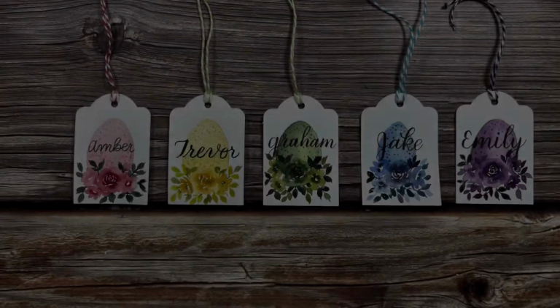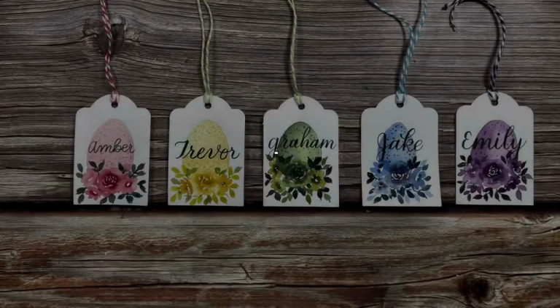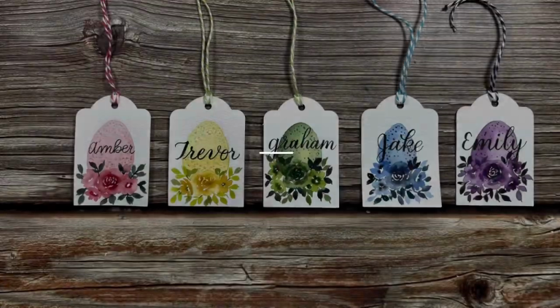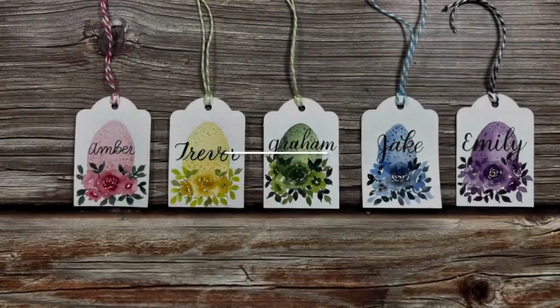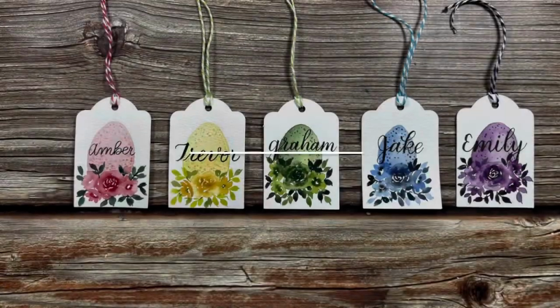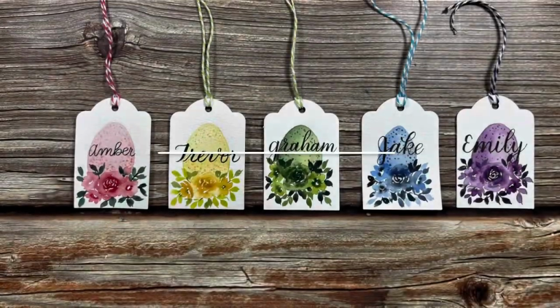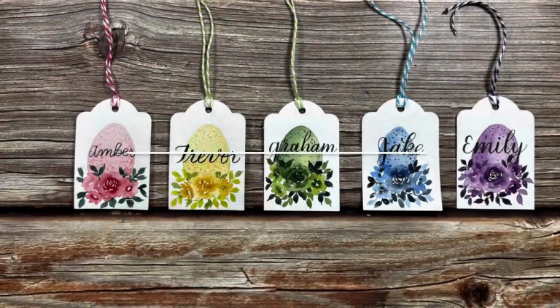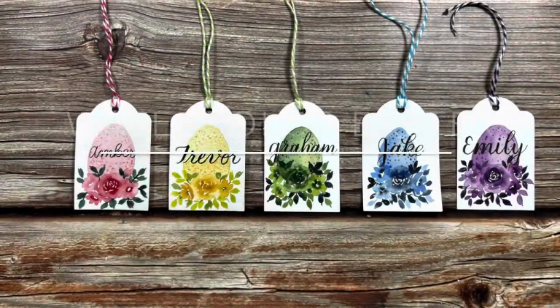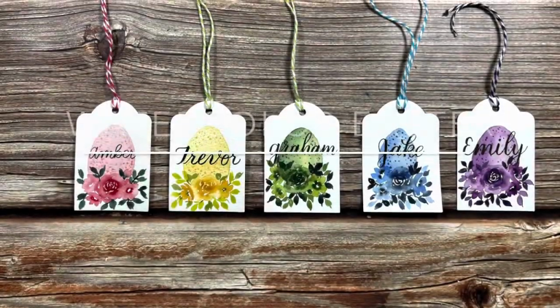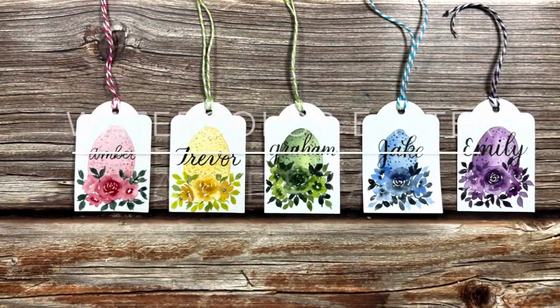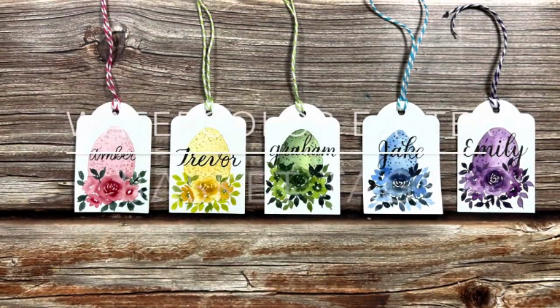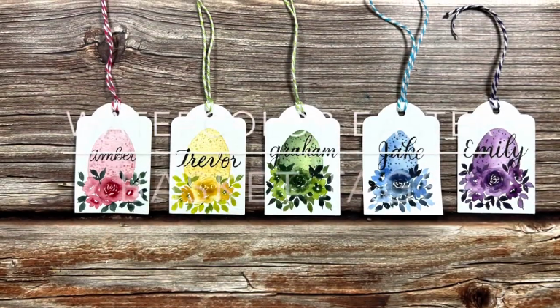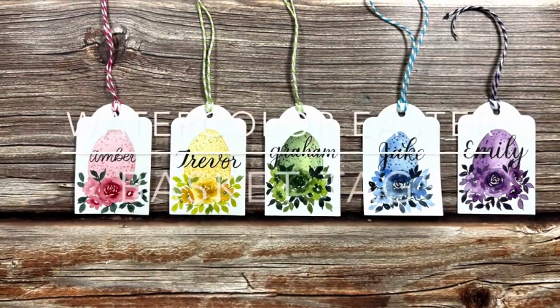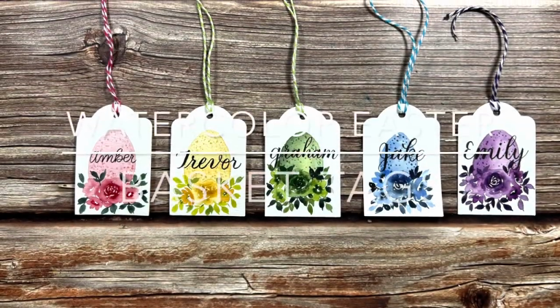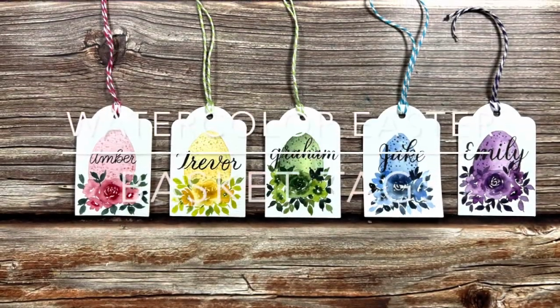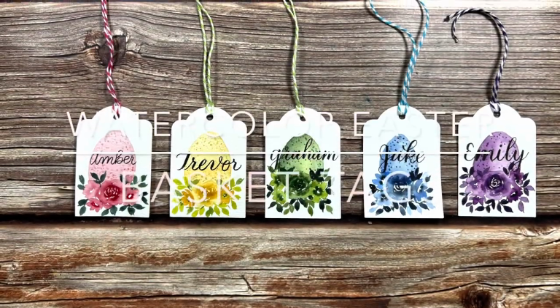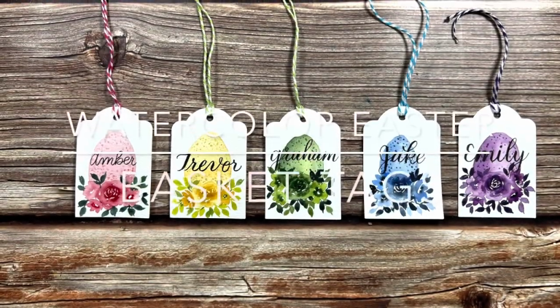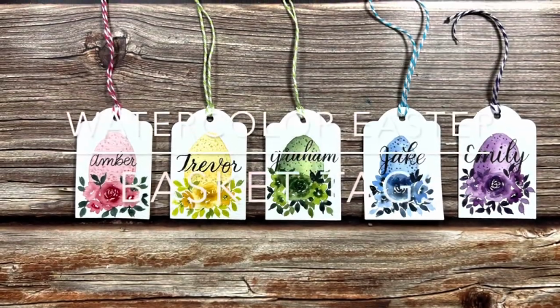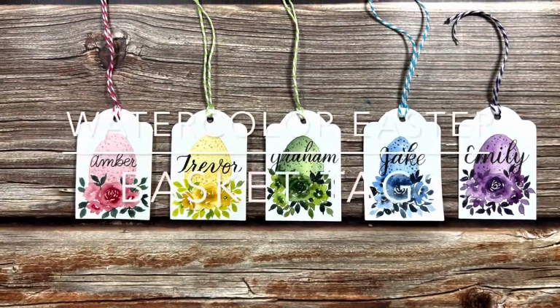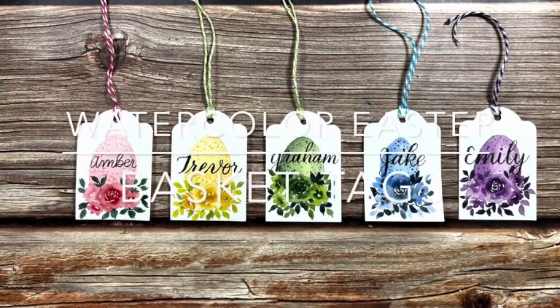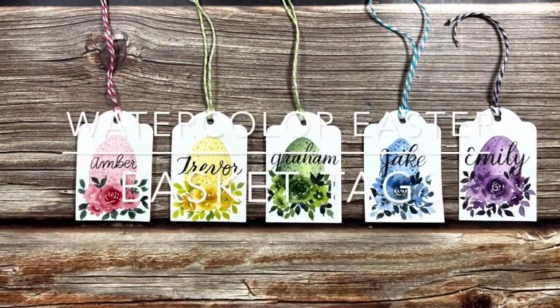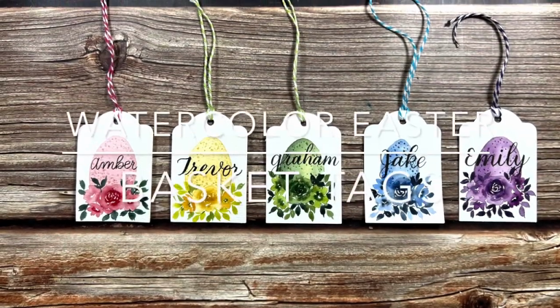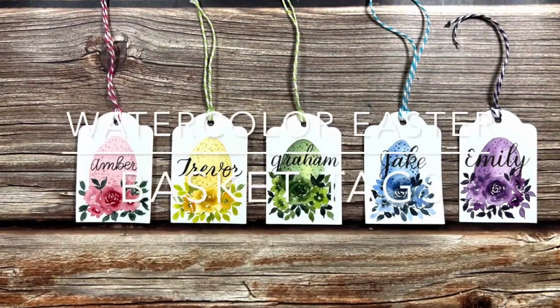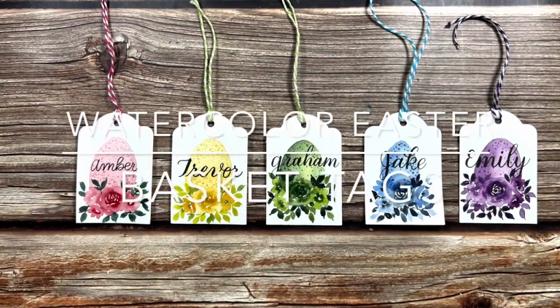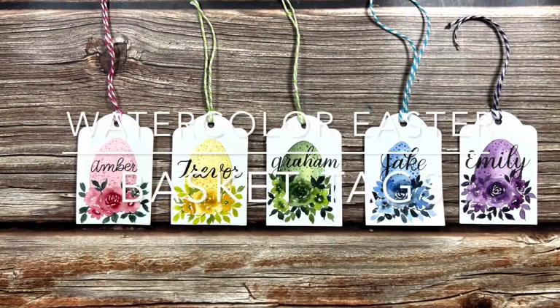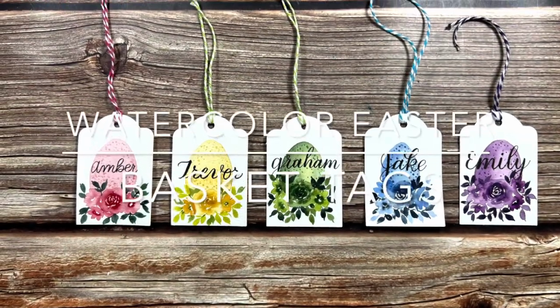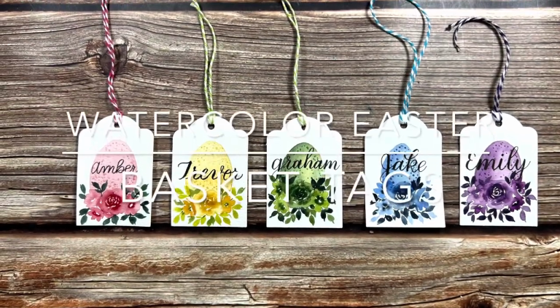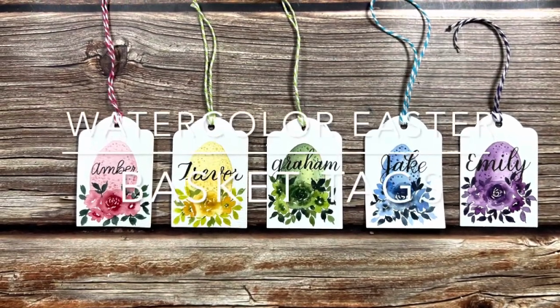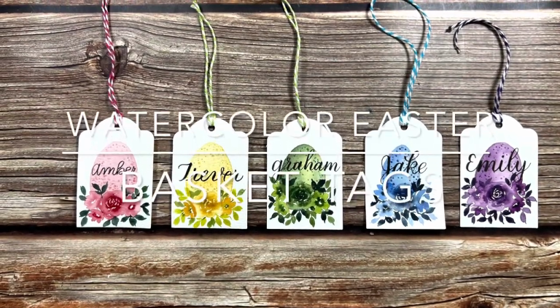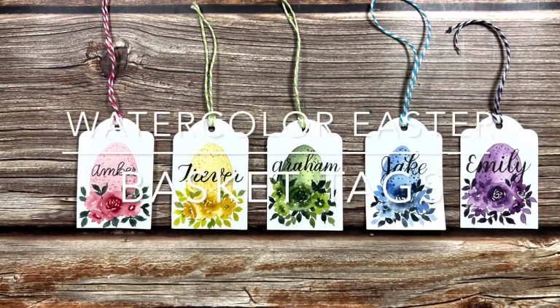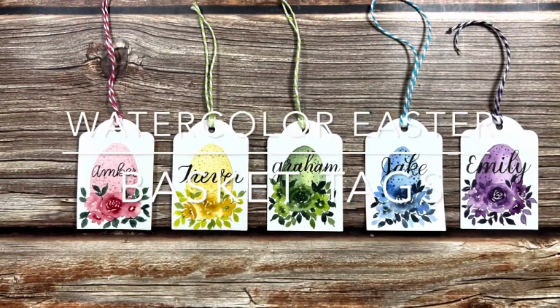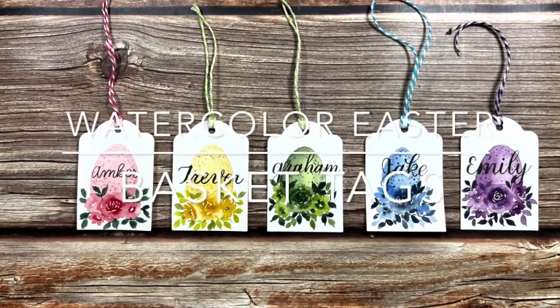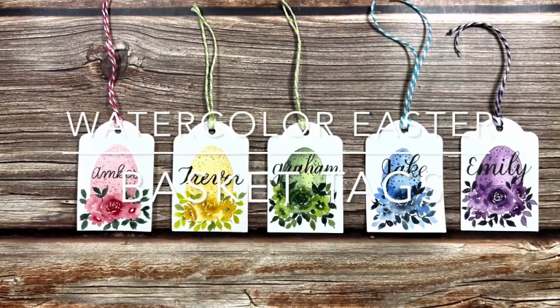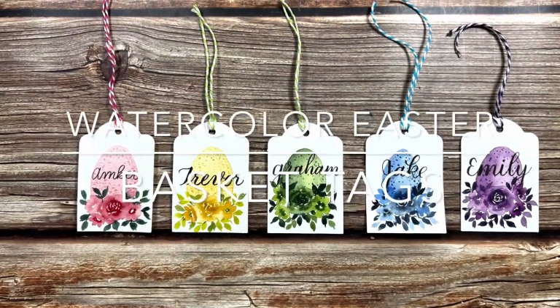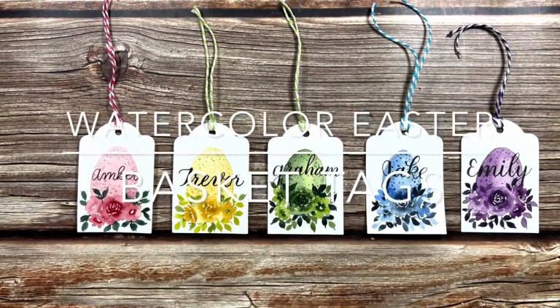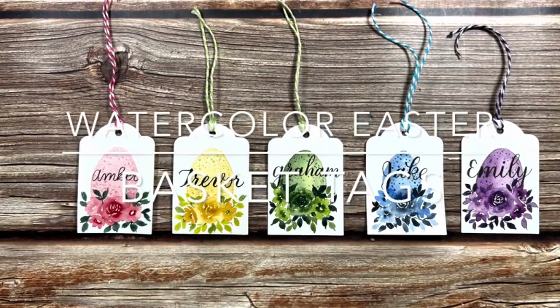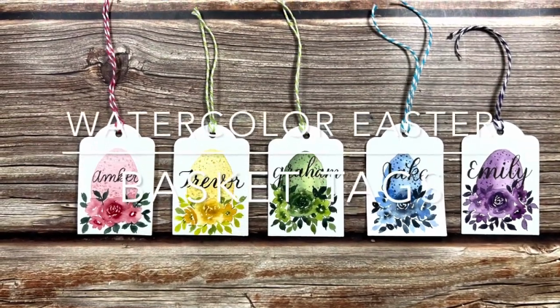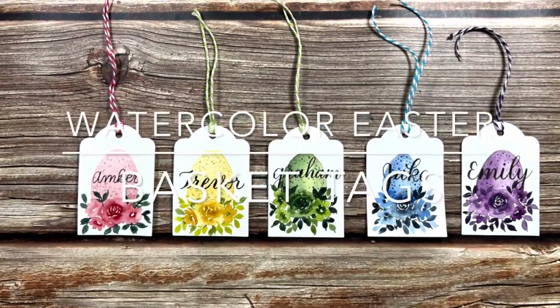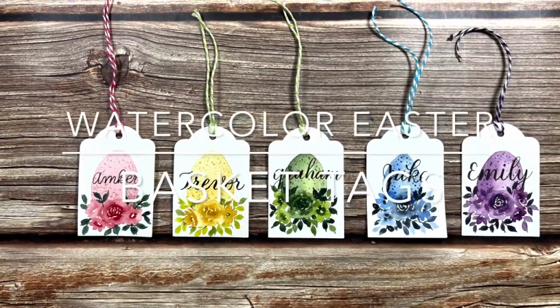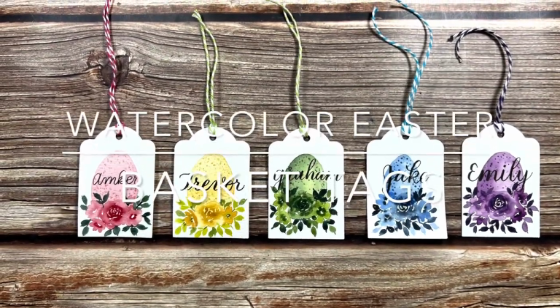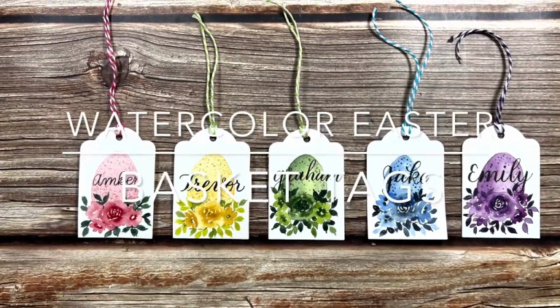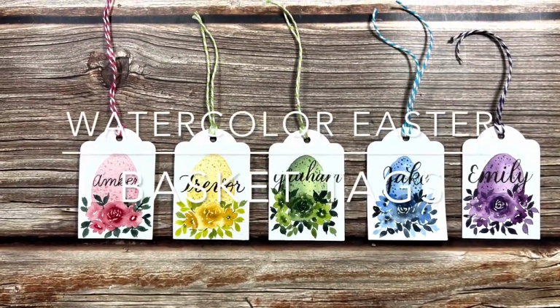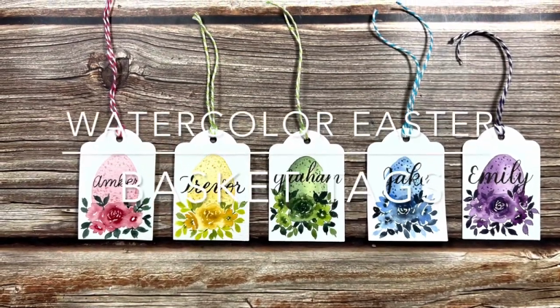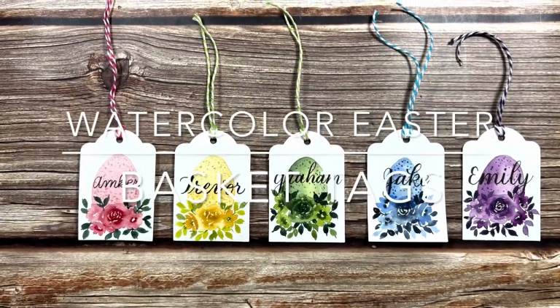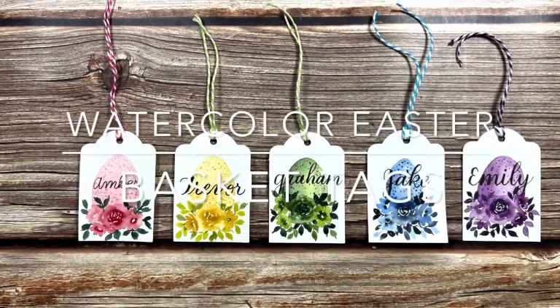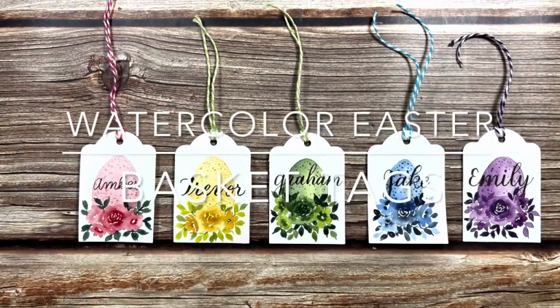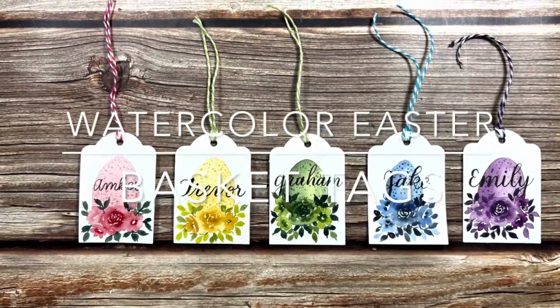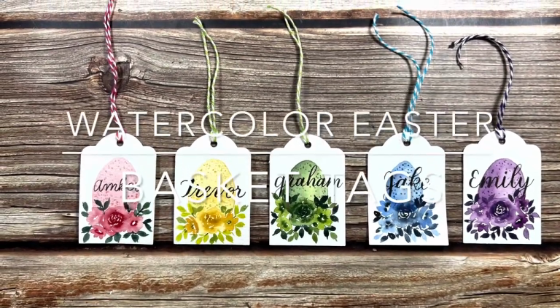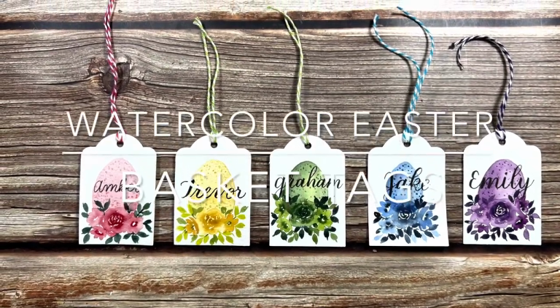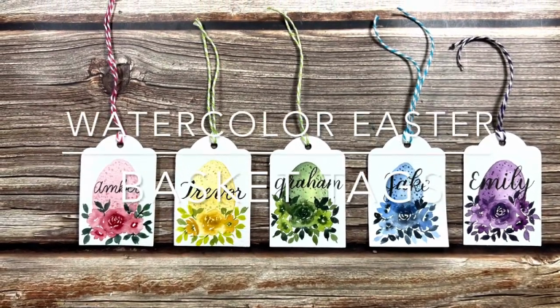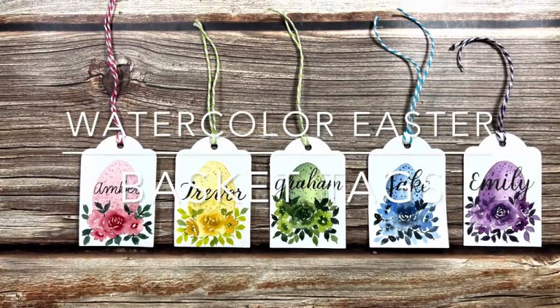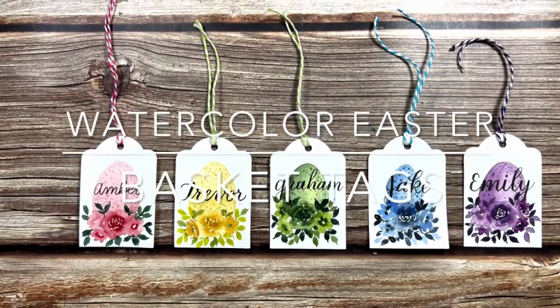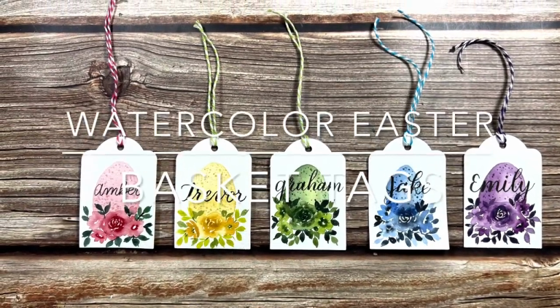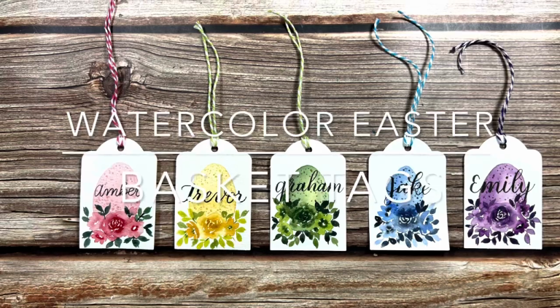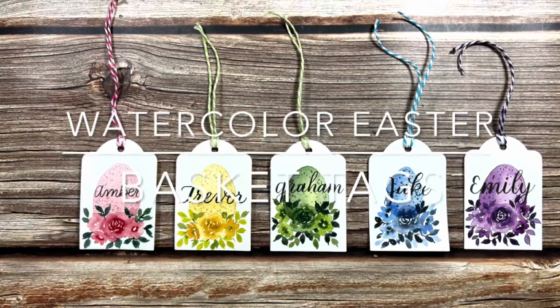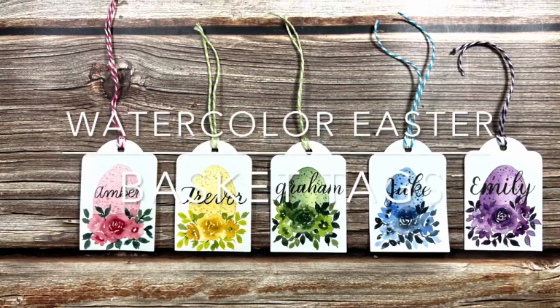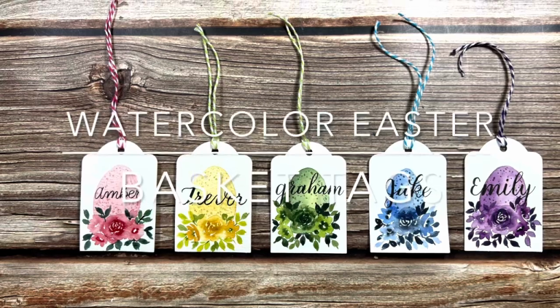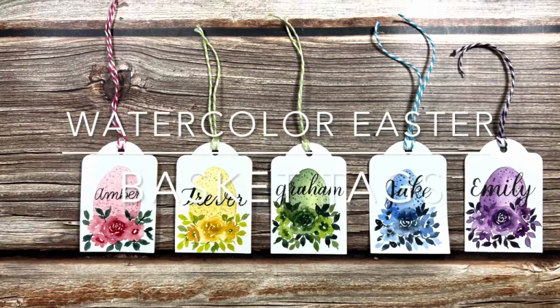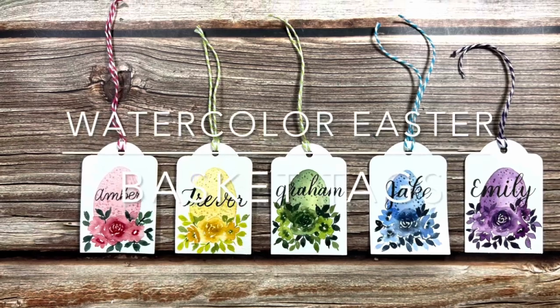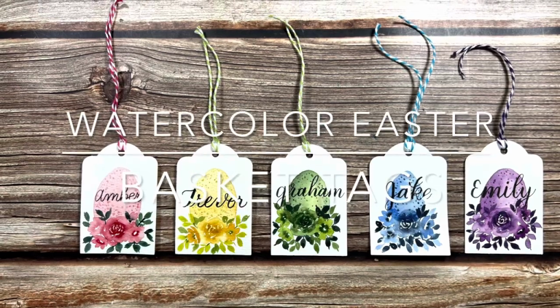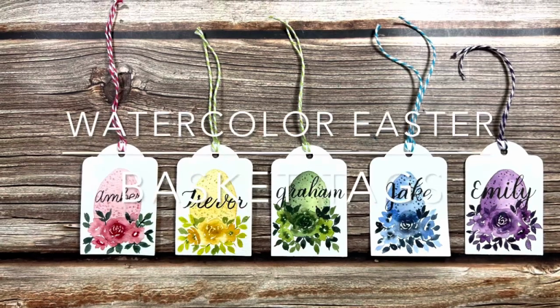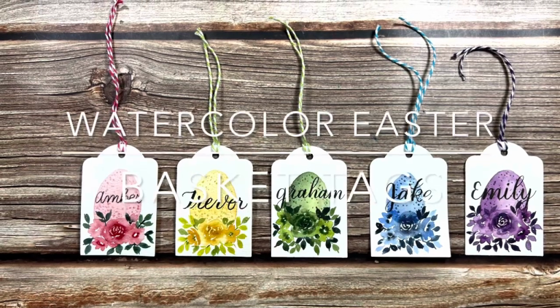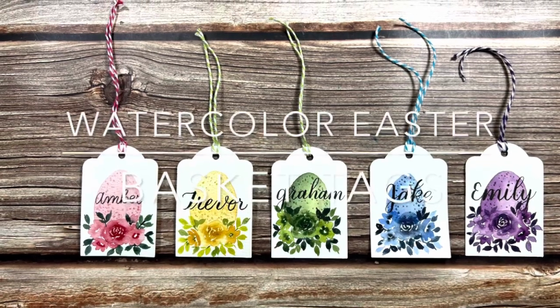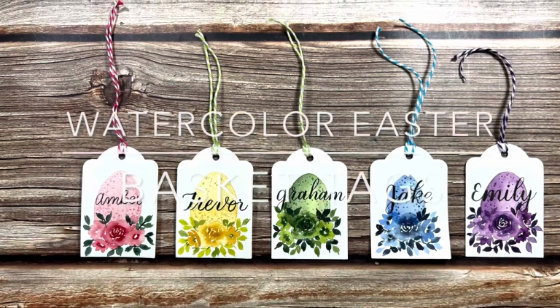Hi, I'm Brittany and welcome to my channel. In this video today I'll show you how I paint these watercolor Easter tags.